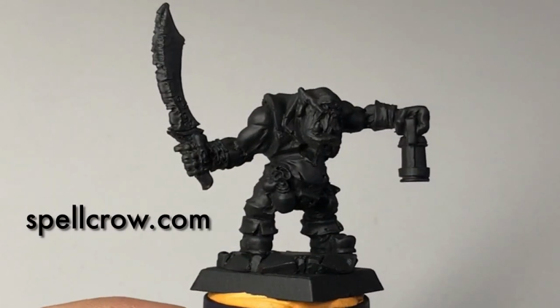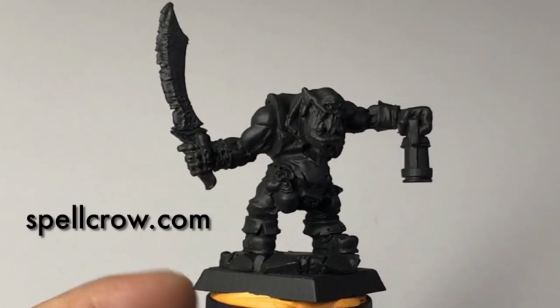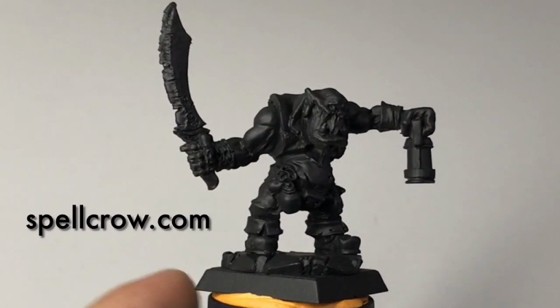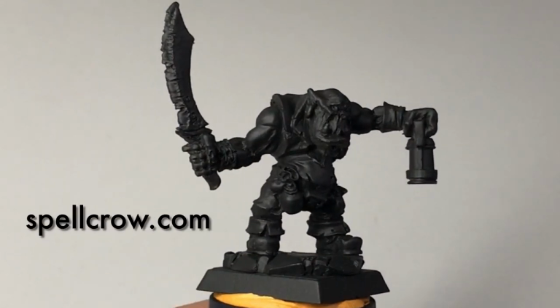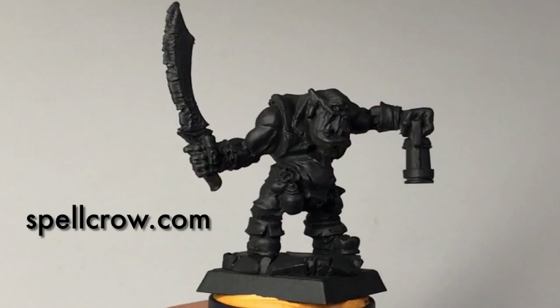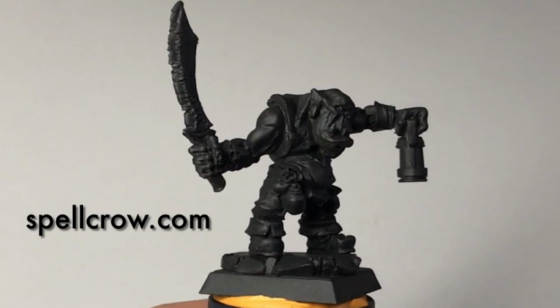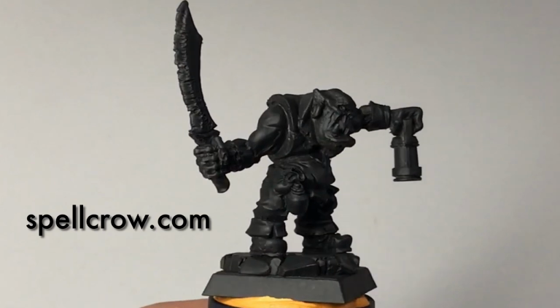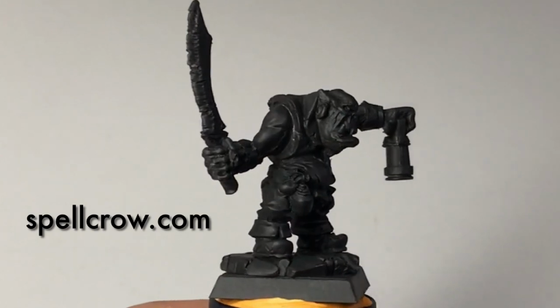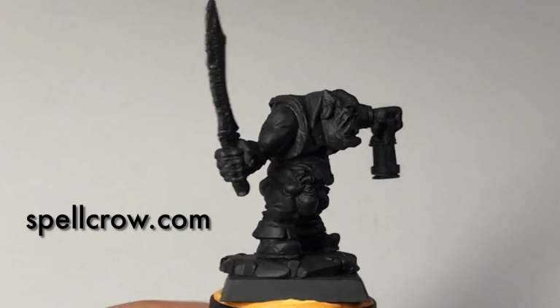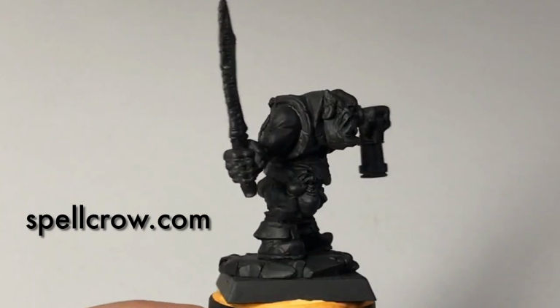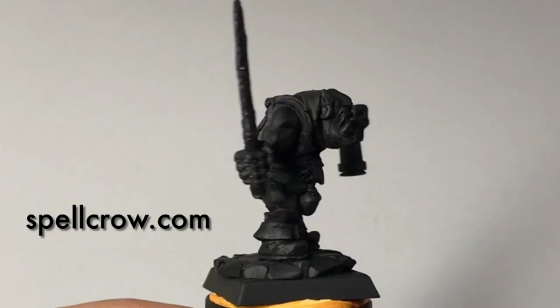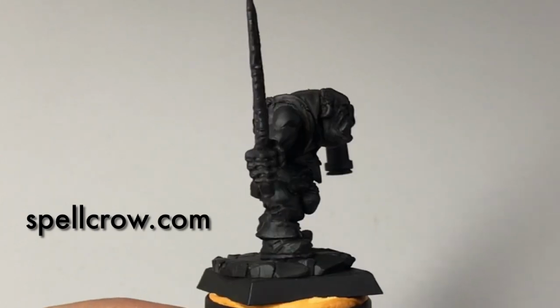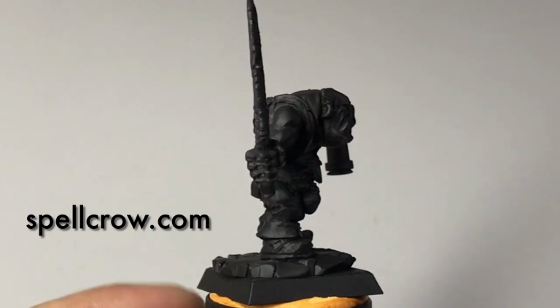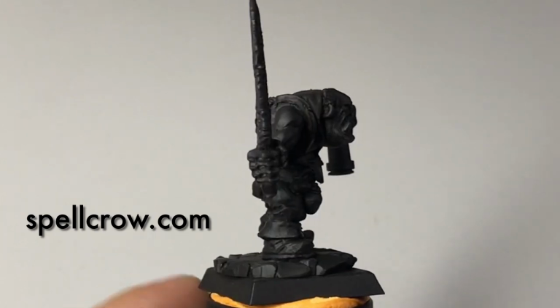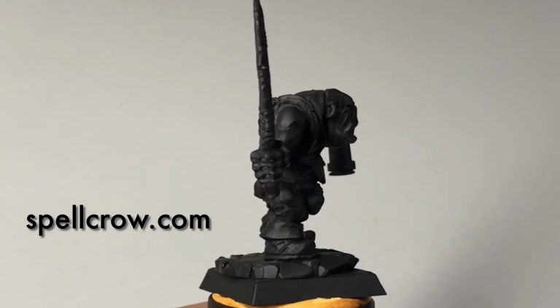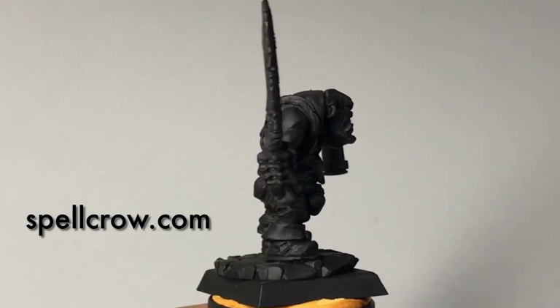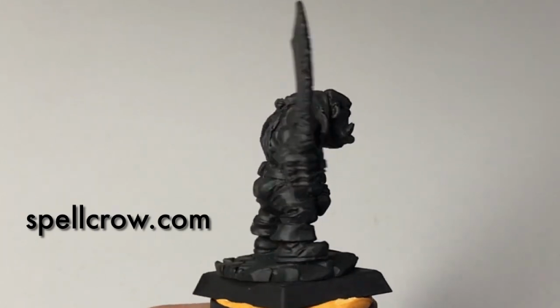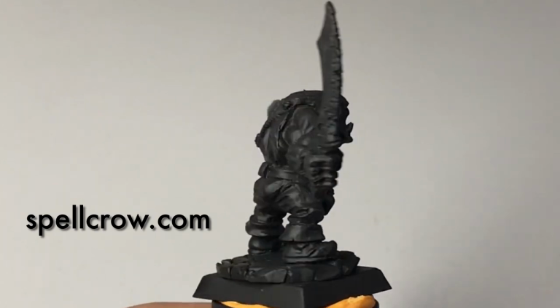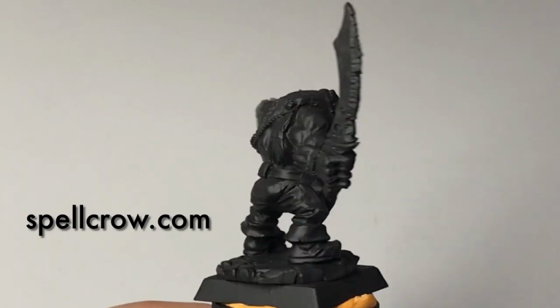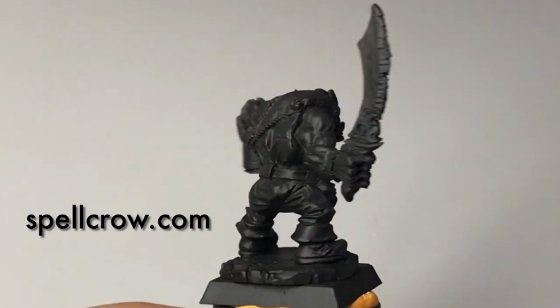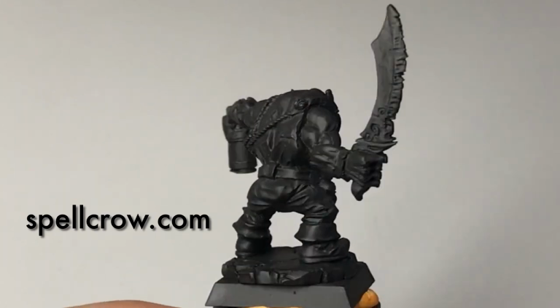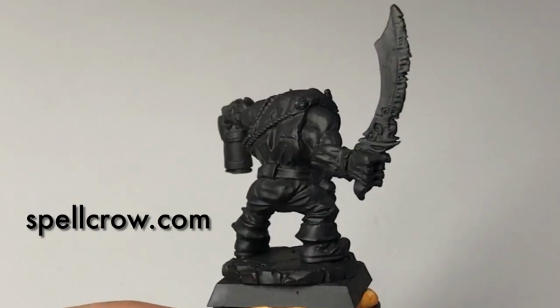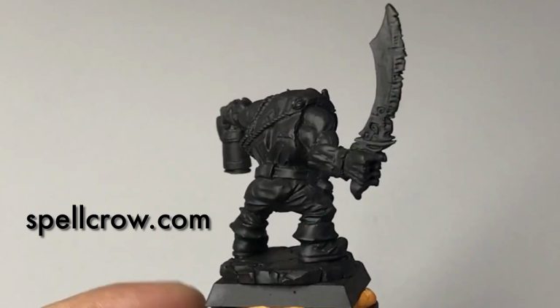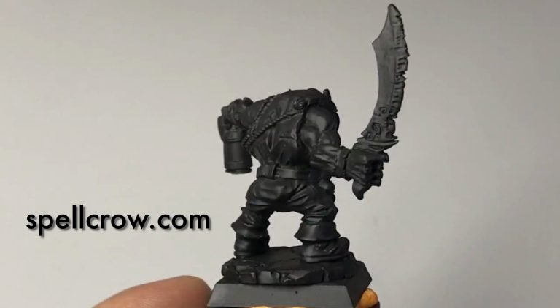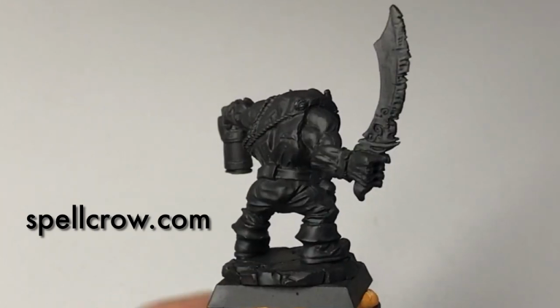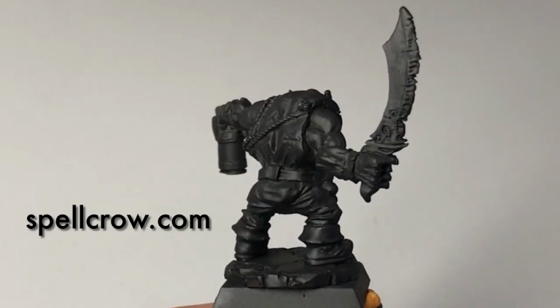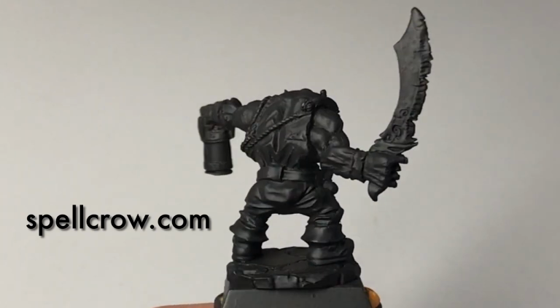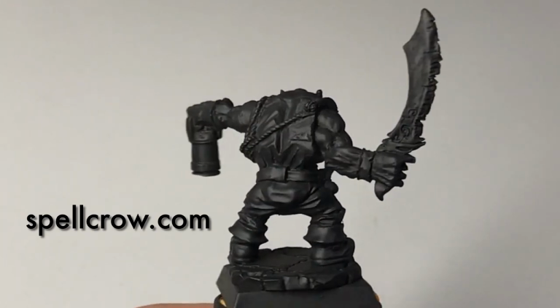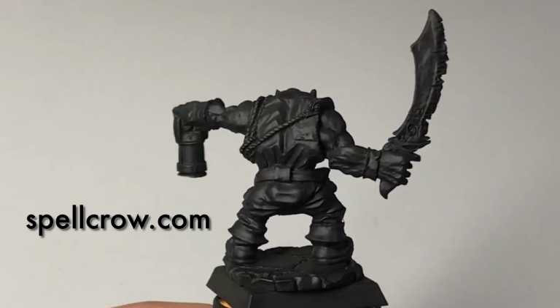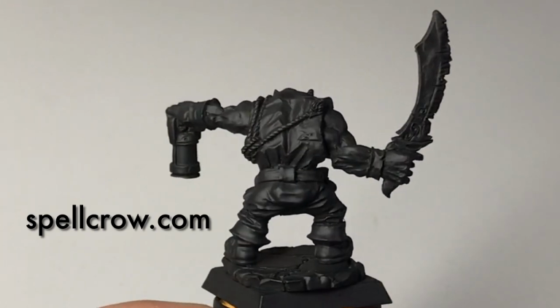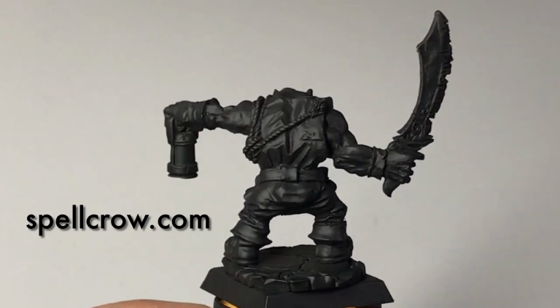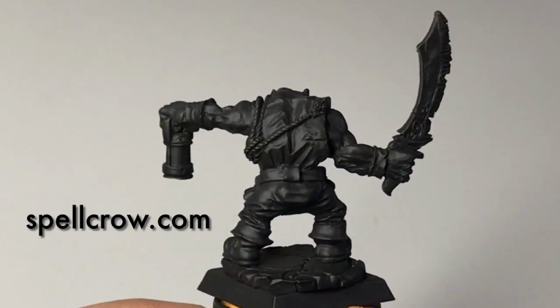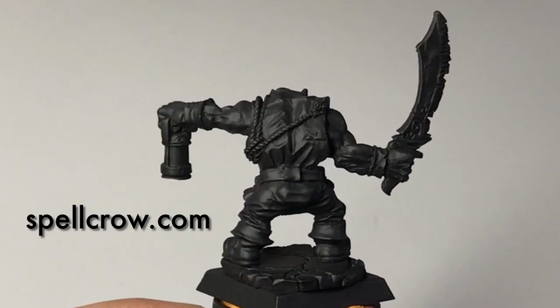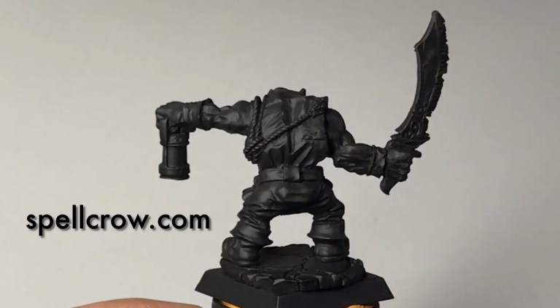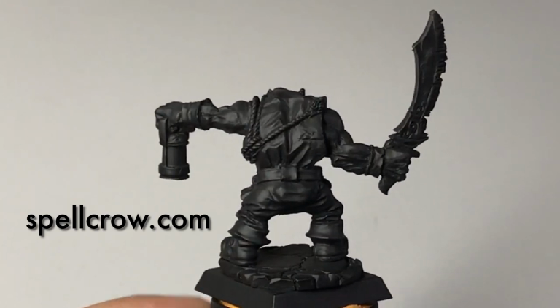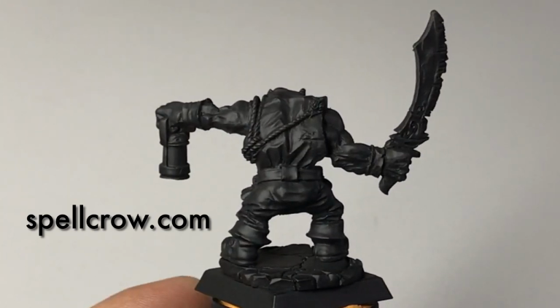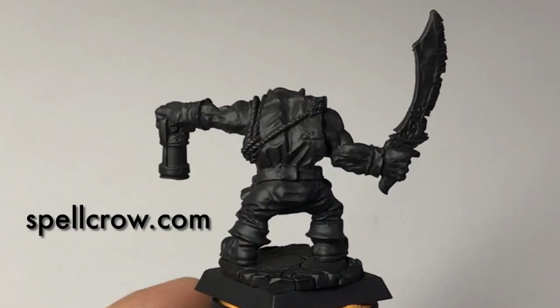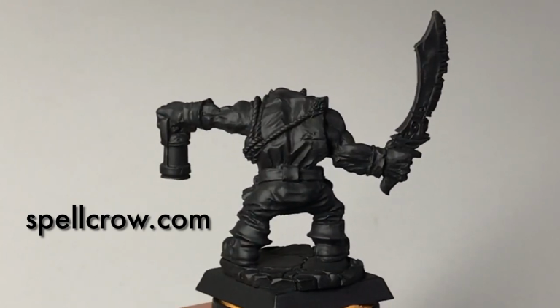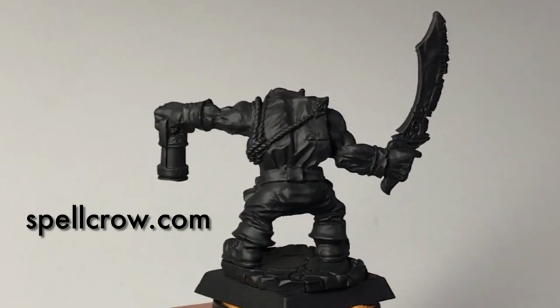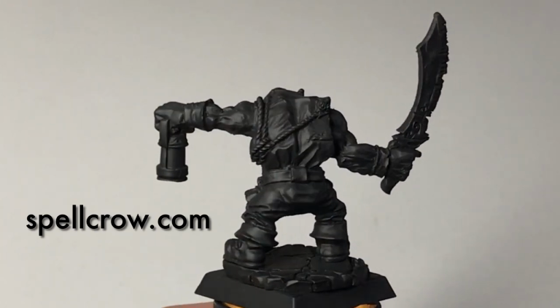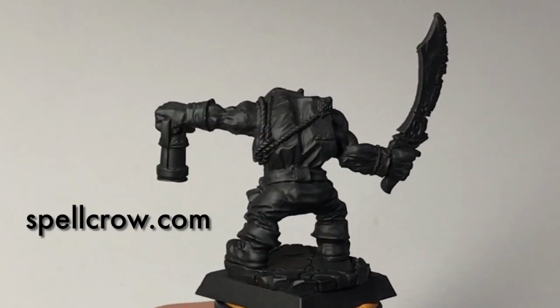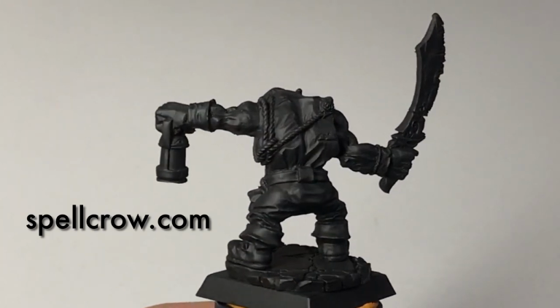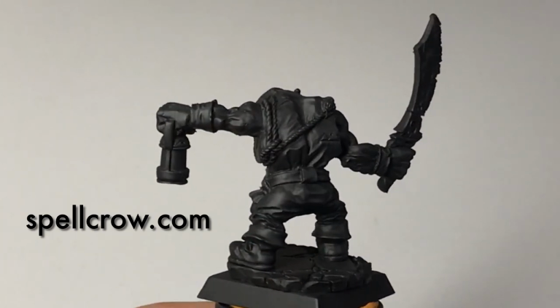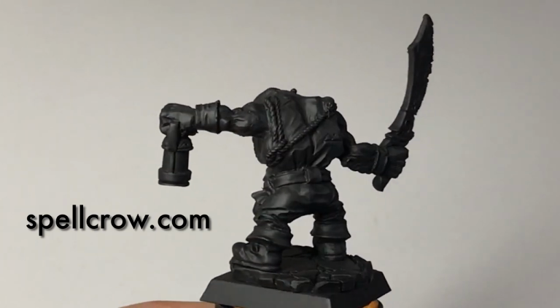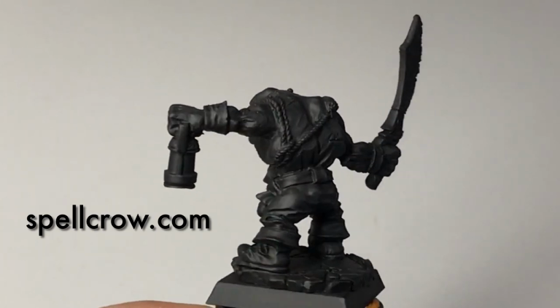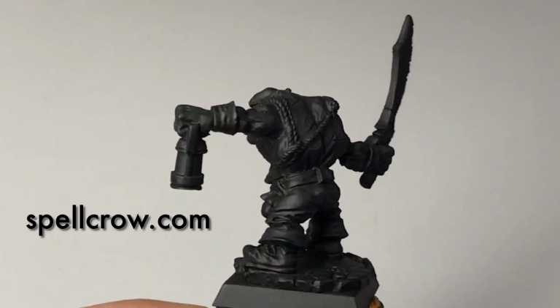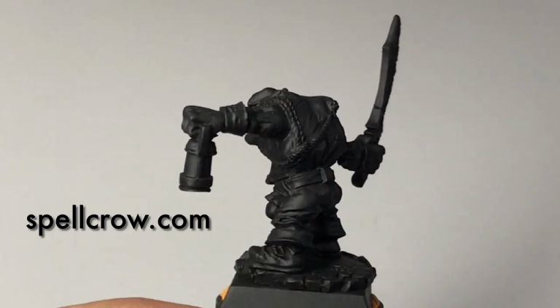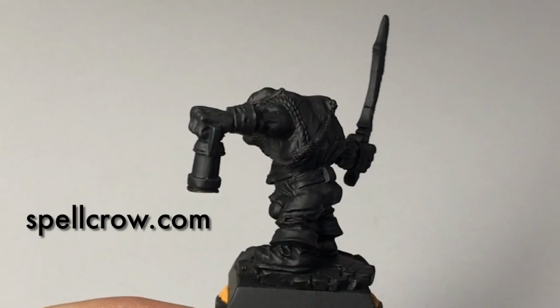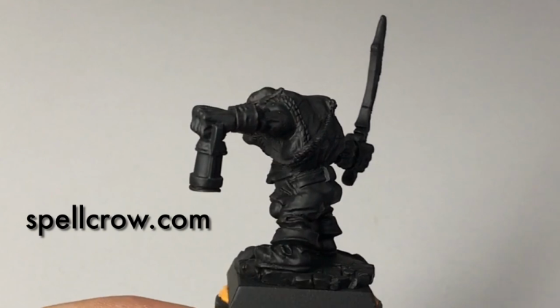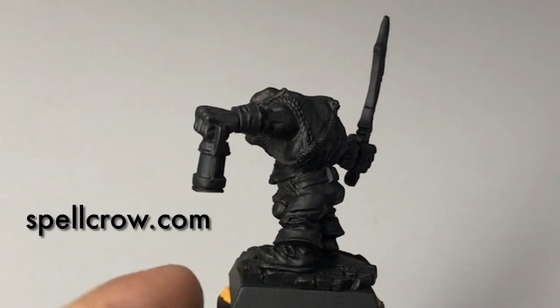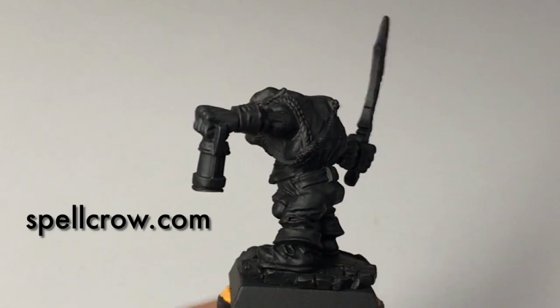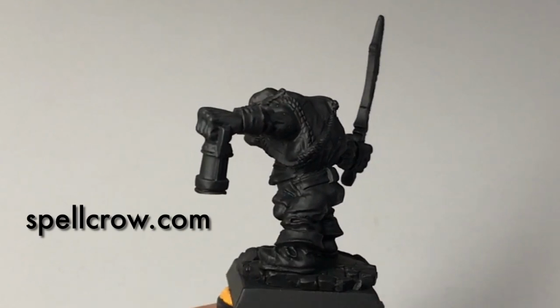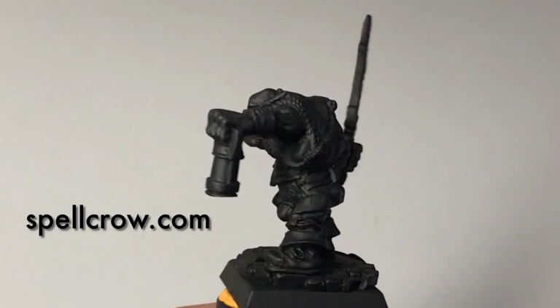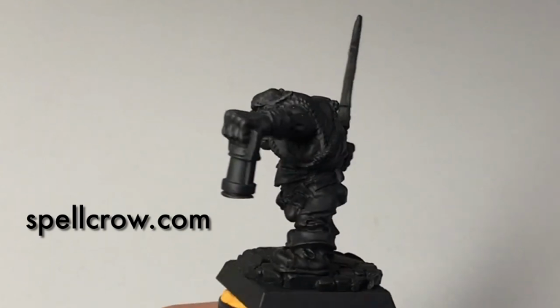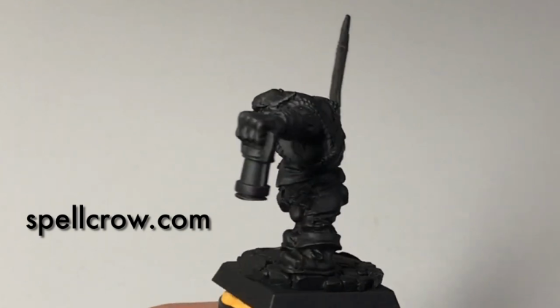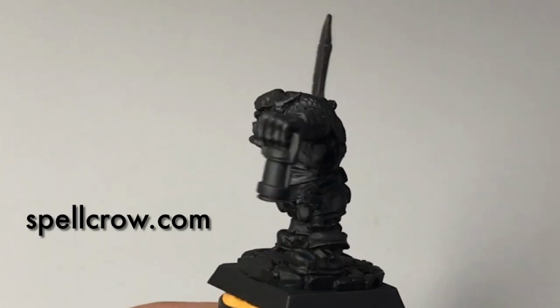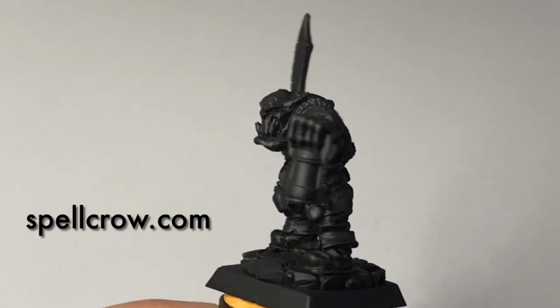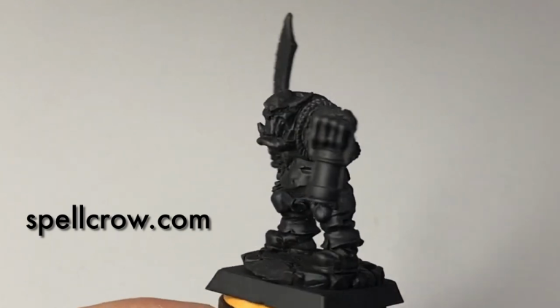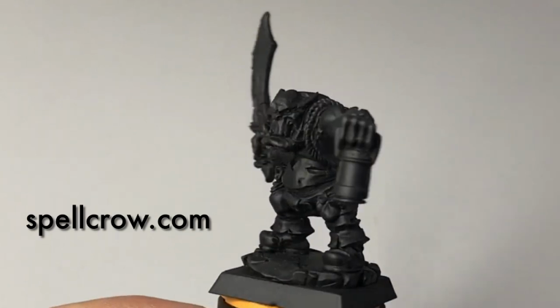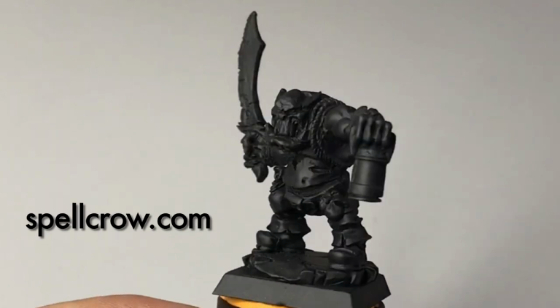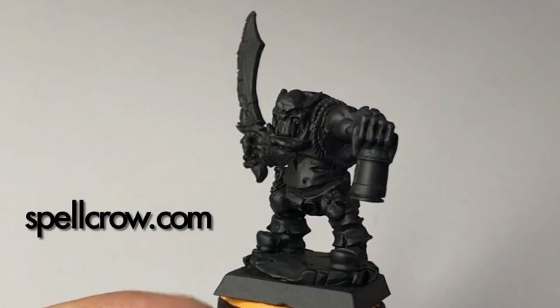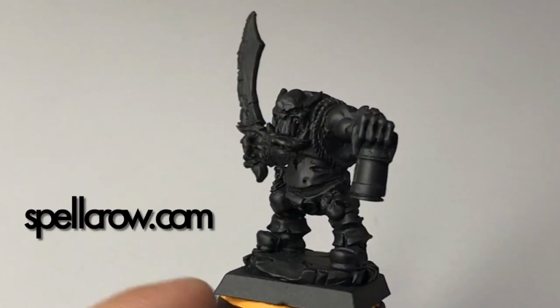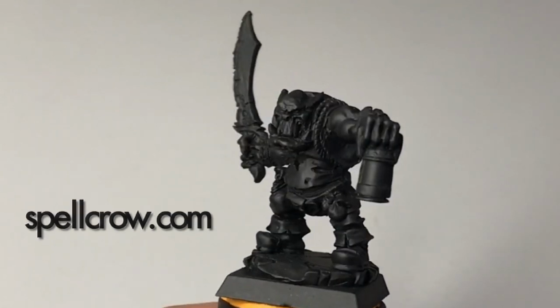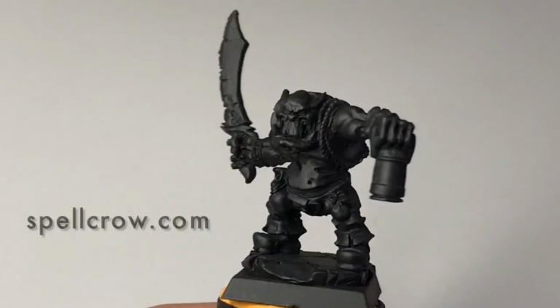Hi, I'm Don. Welcome to my channel. Today we're going to paint smooth green orc skin within an hour without glazing.